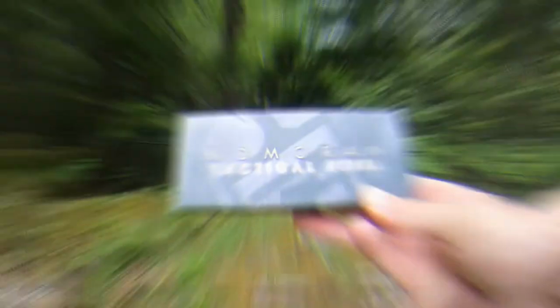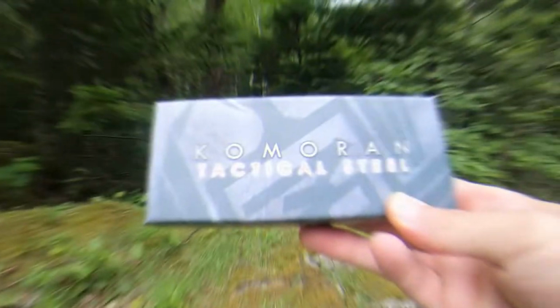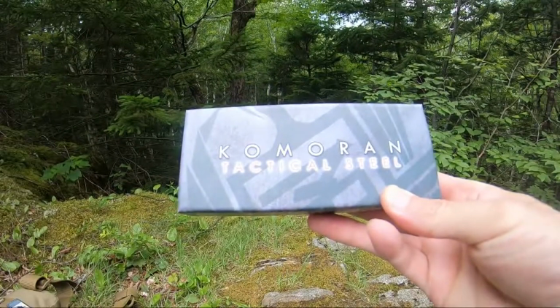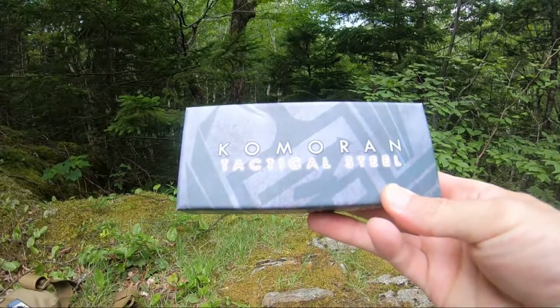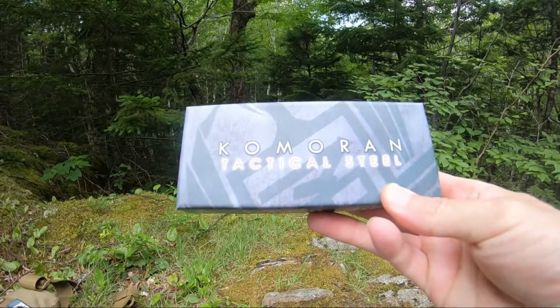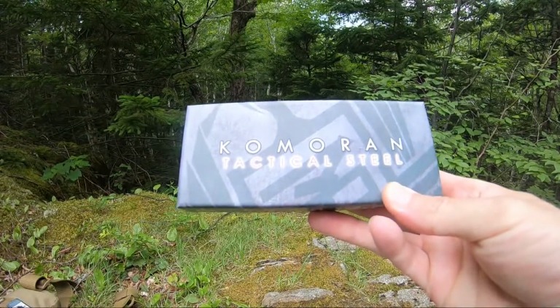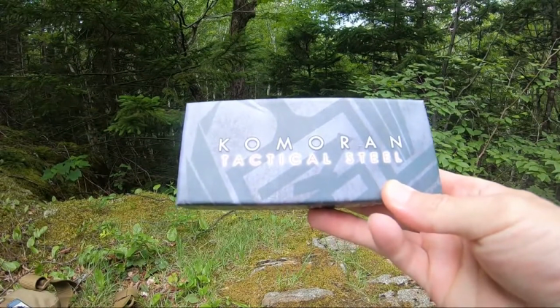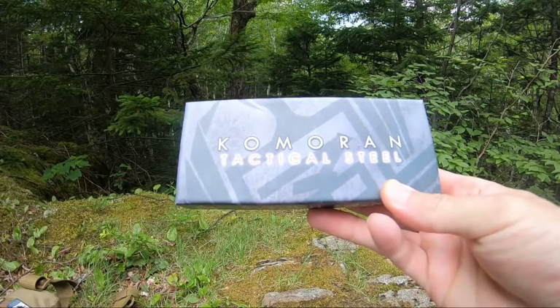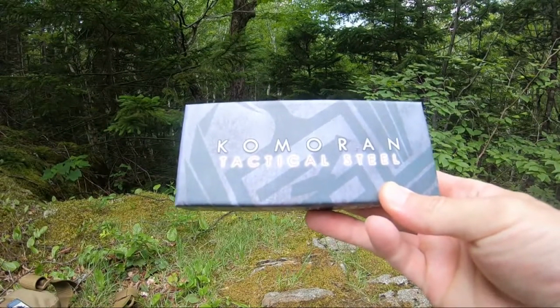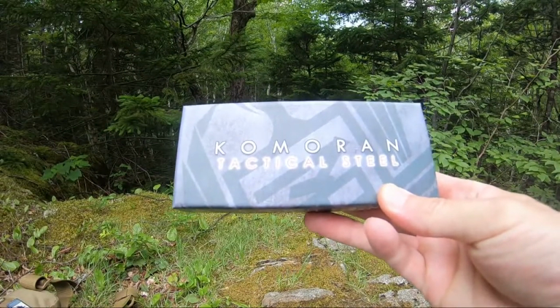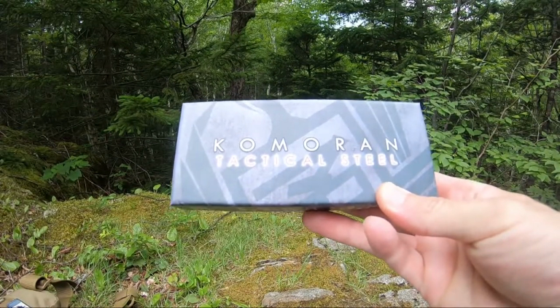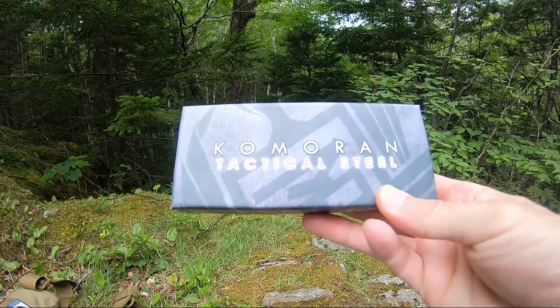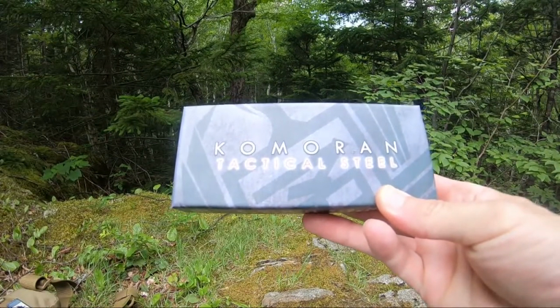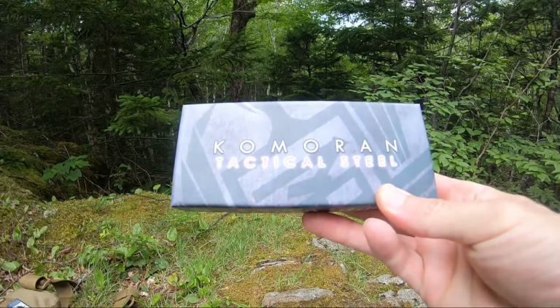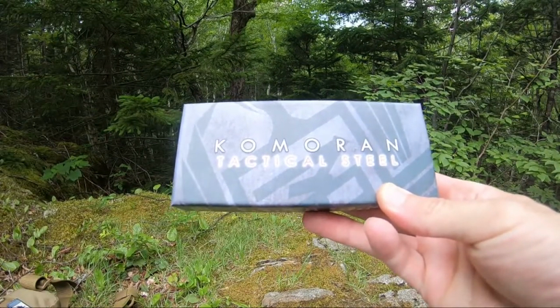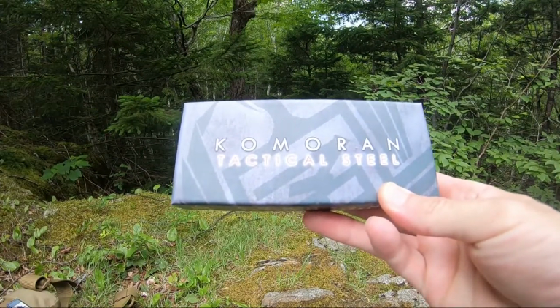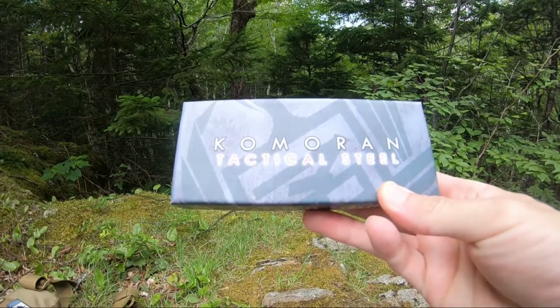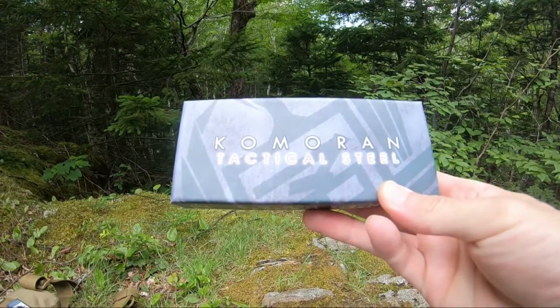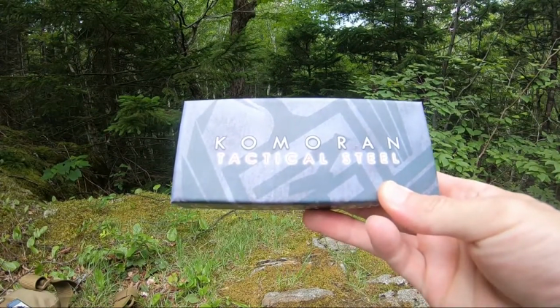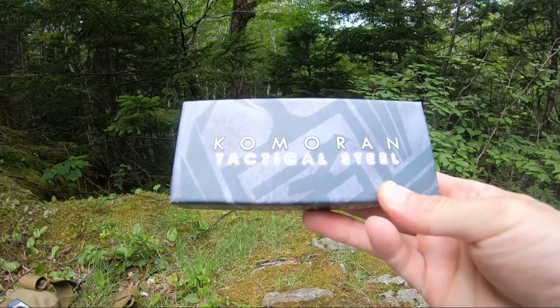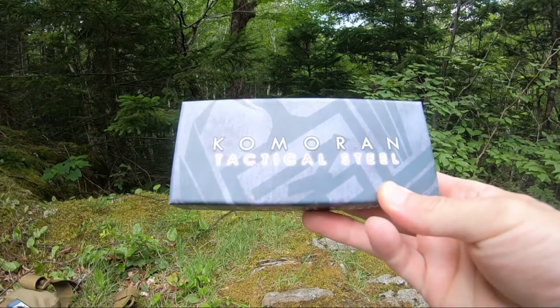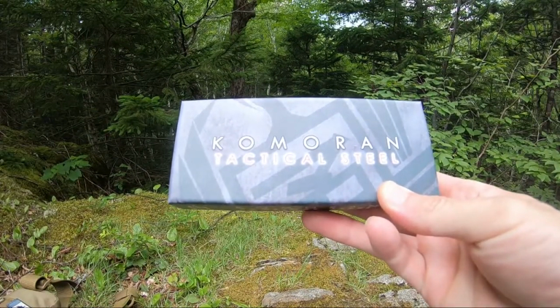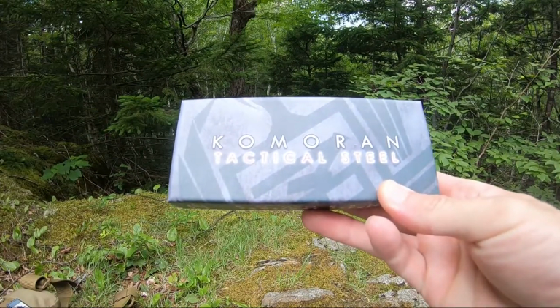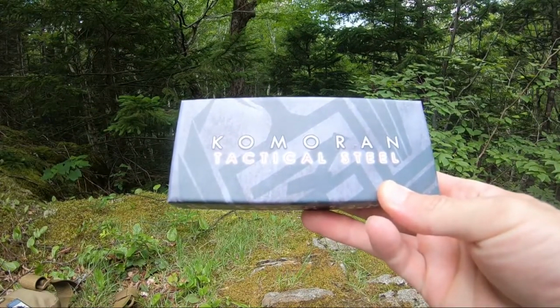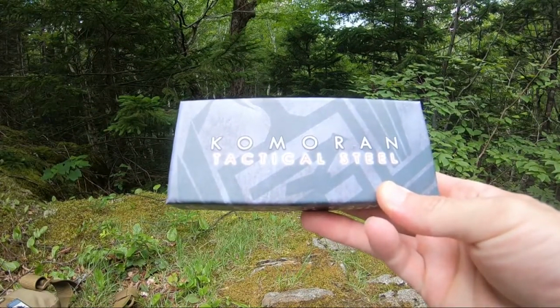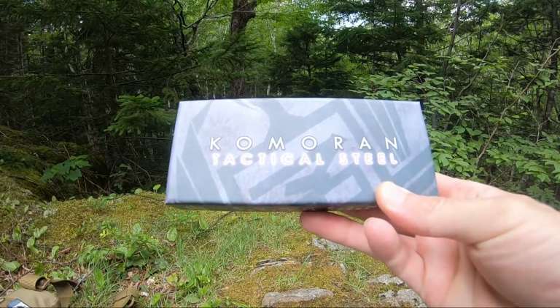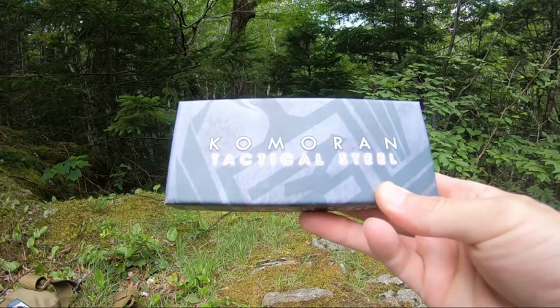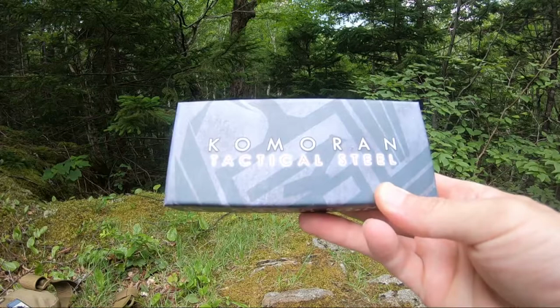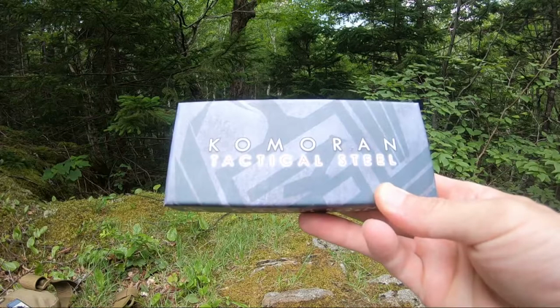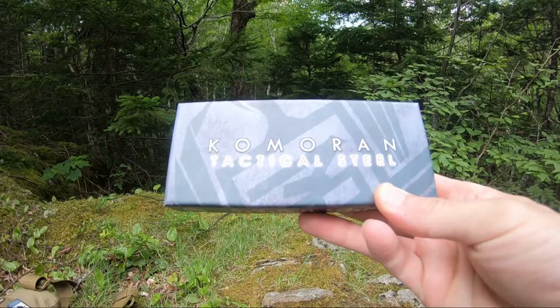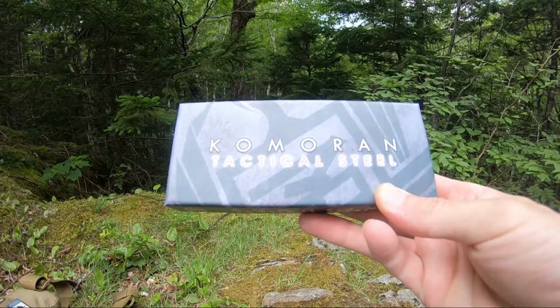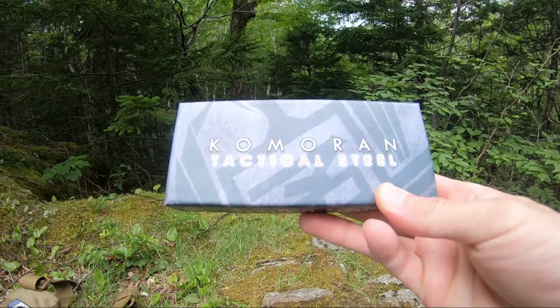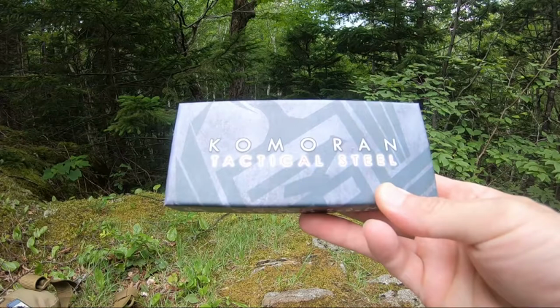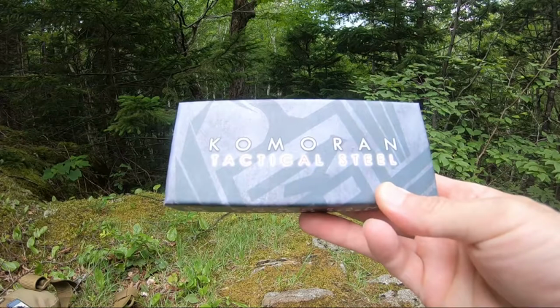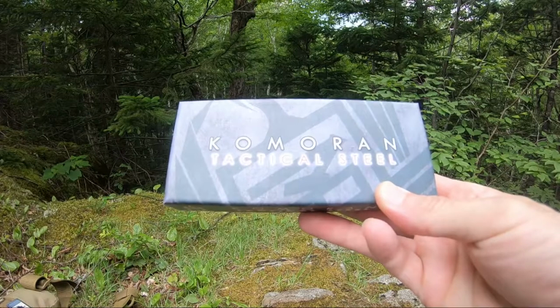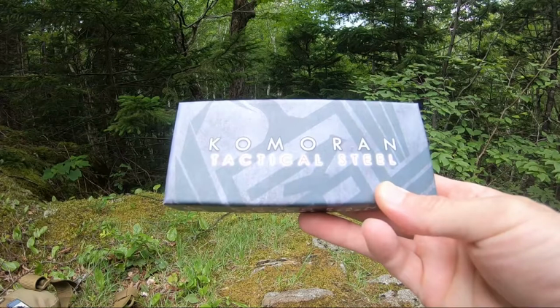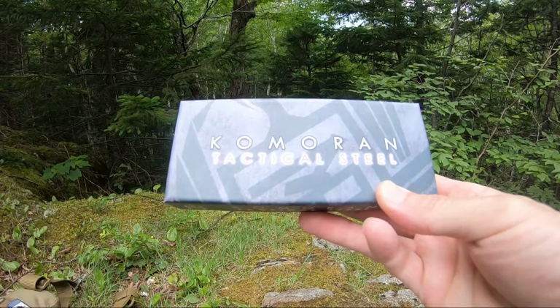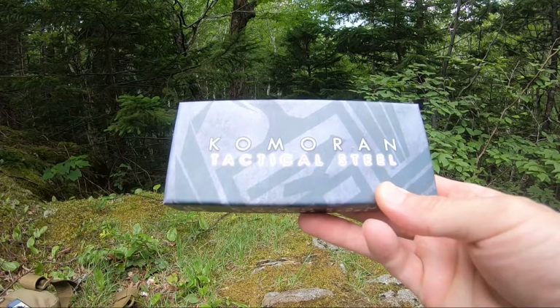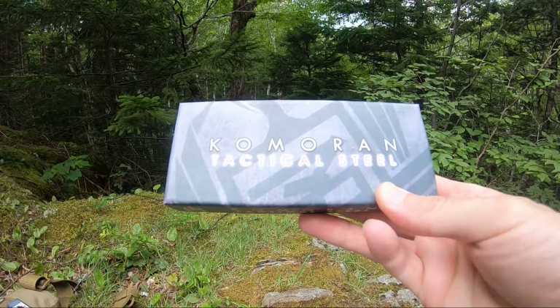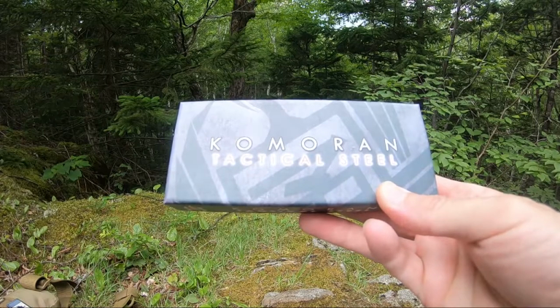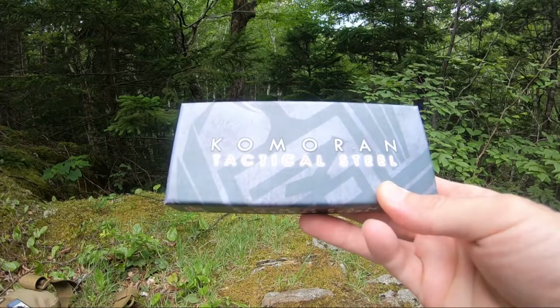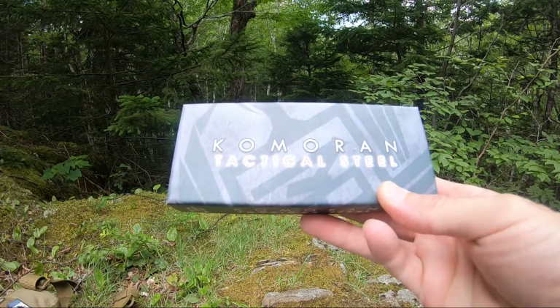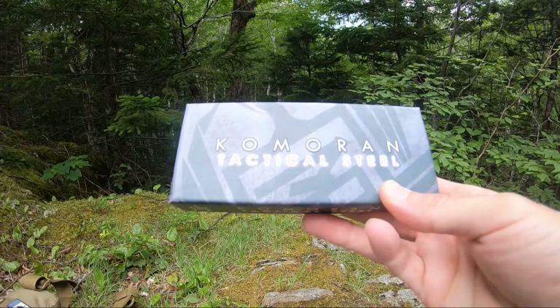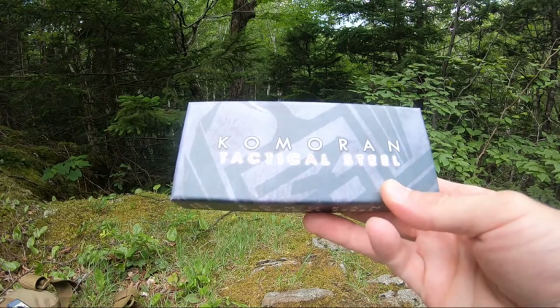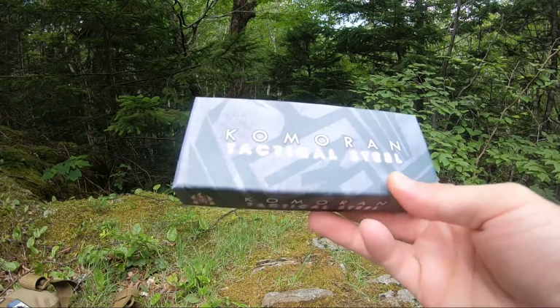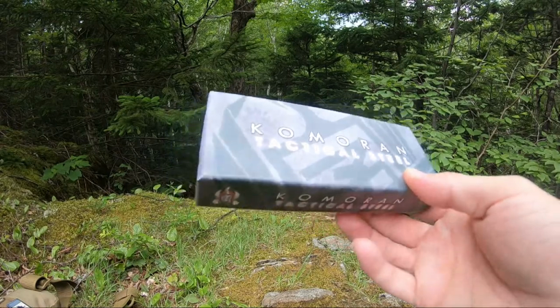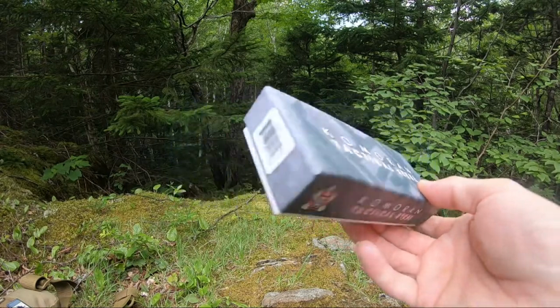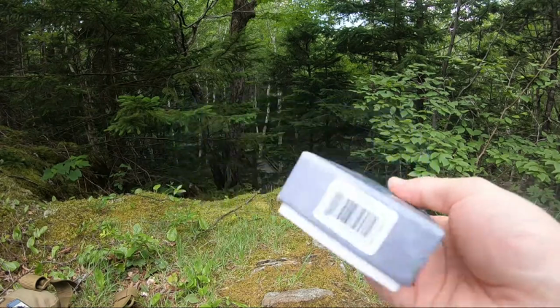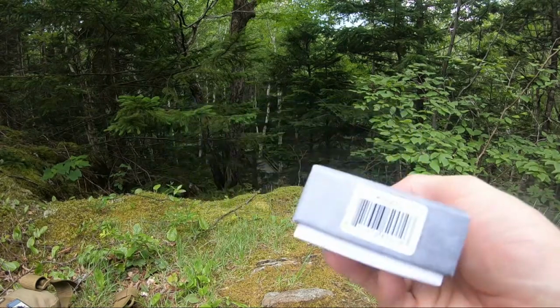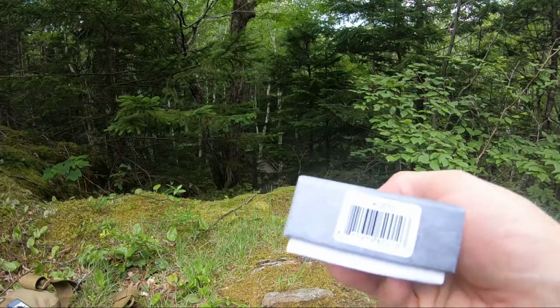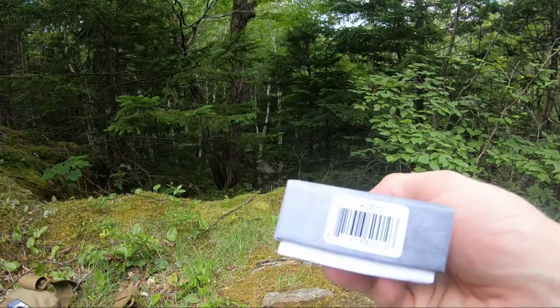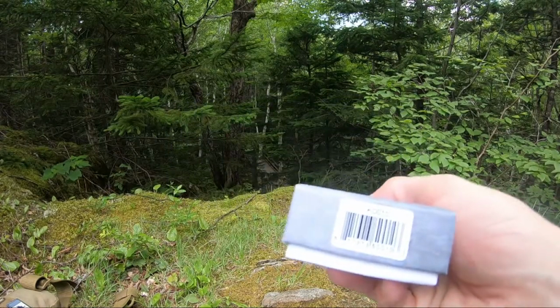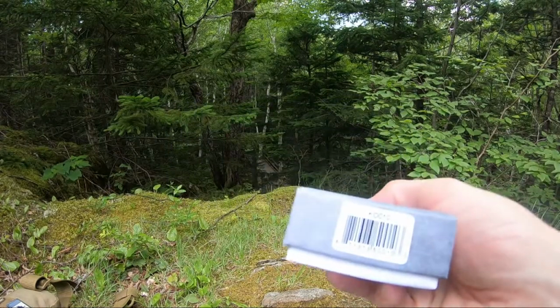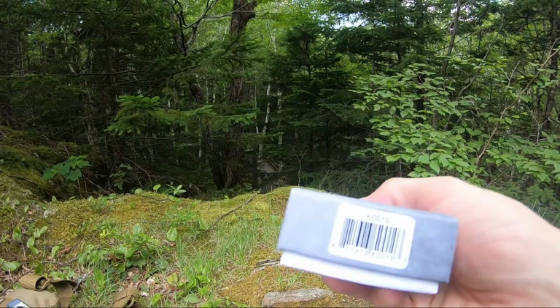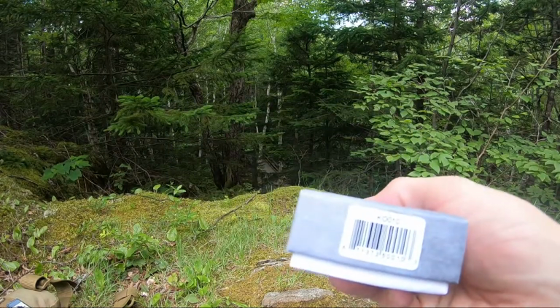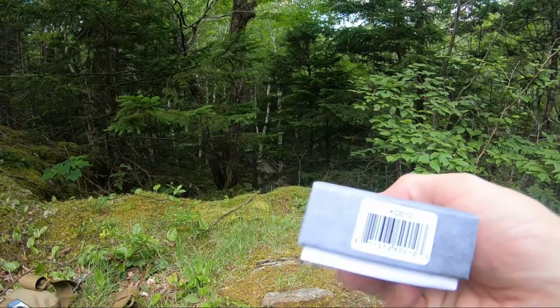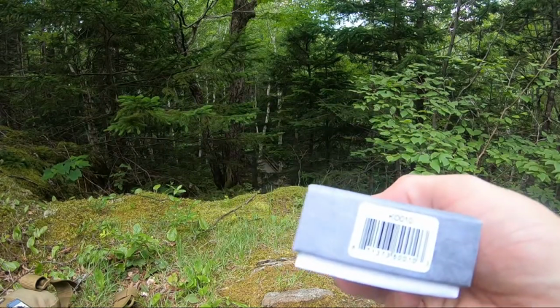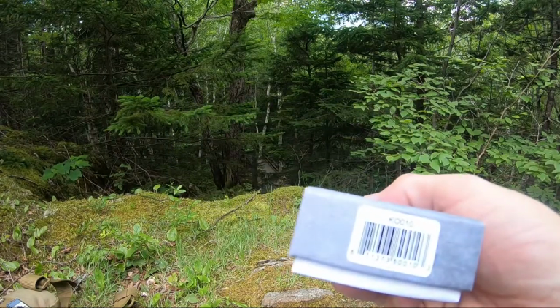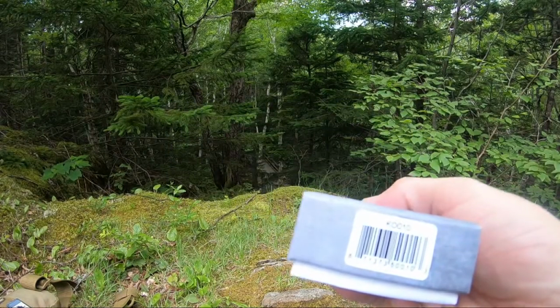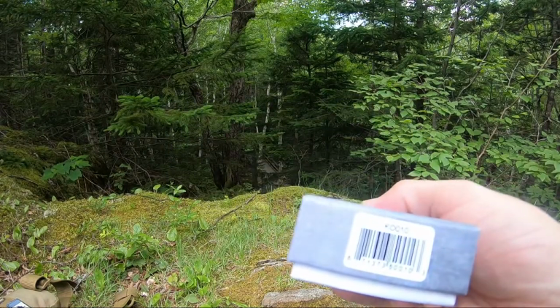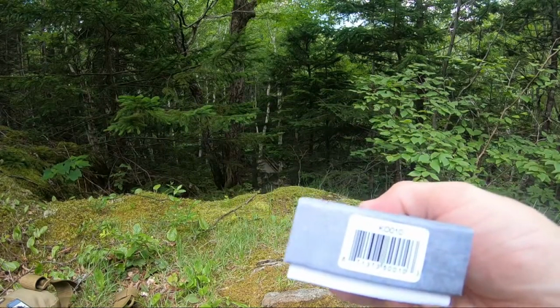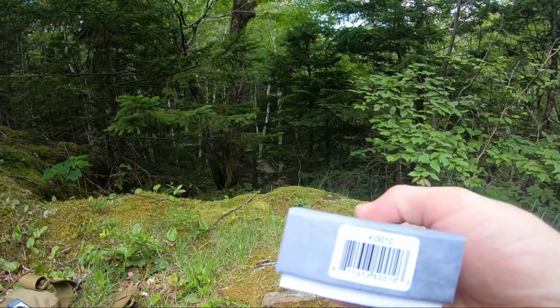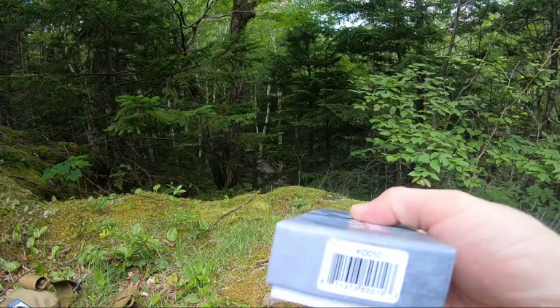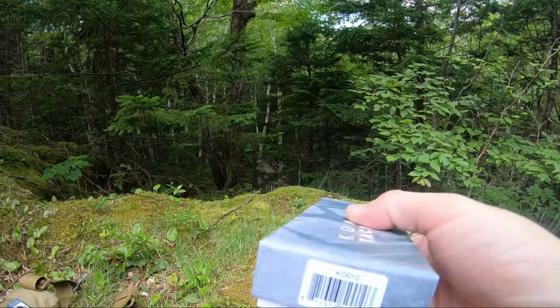Jason here from Atlantic Knives. Today we're back with a Cormorant Tactical Folder. This one's model number K0010.